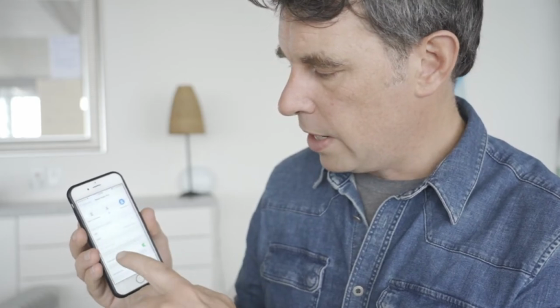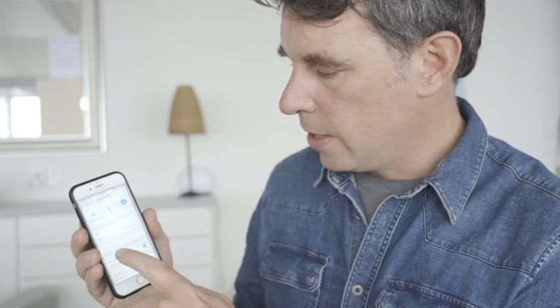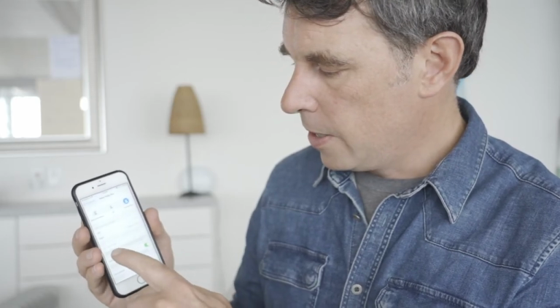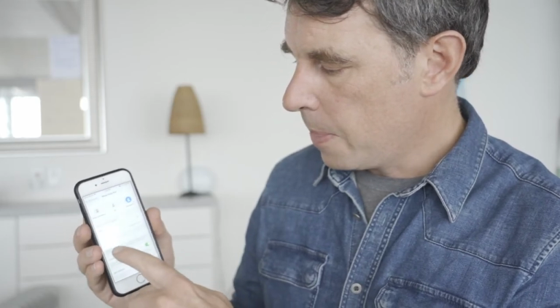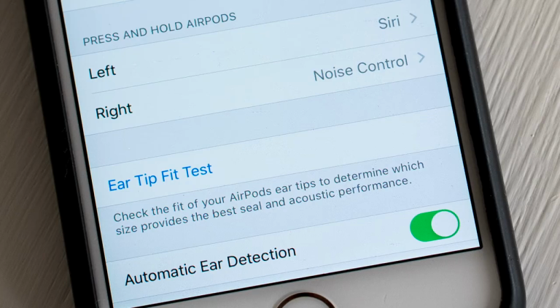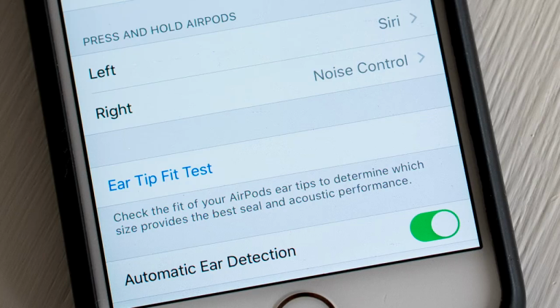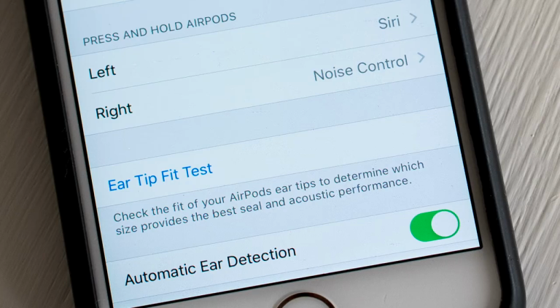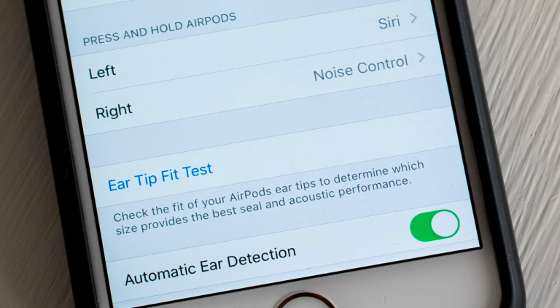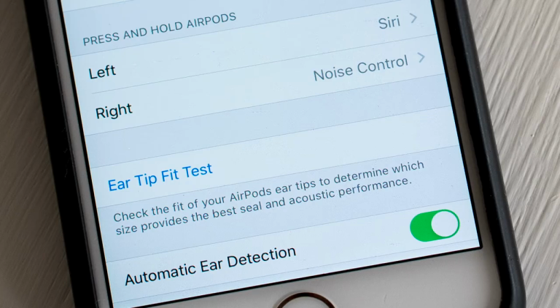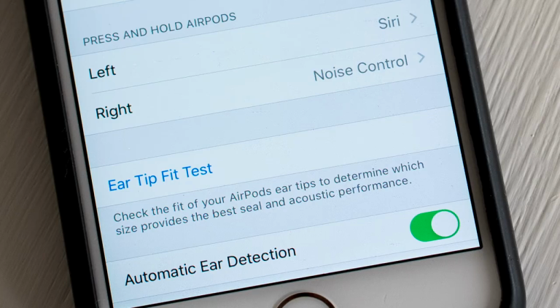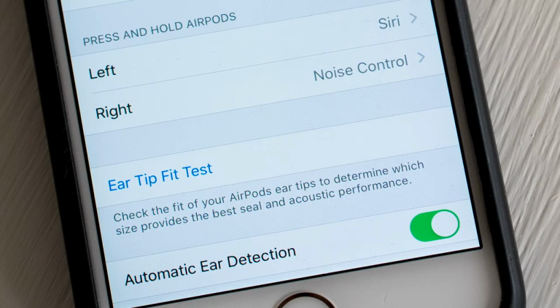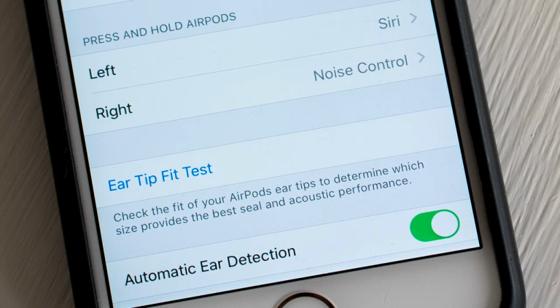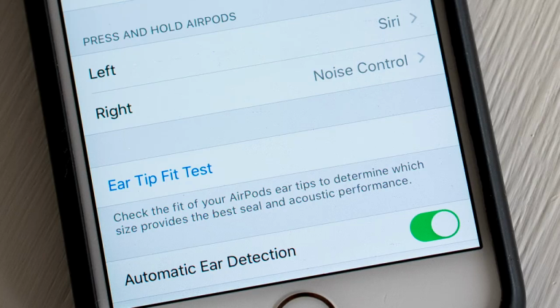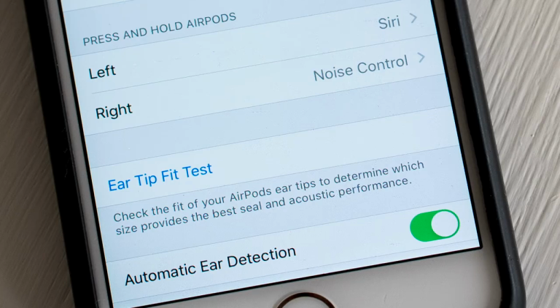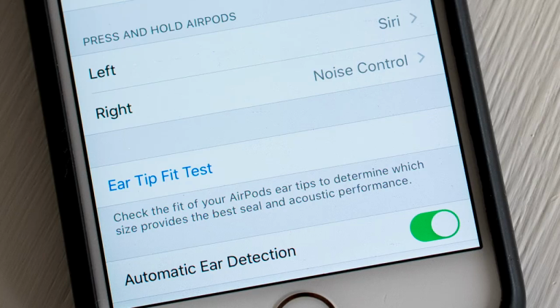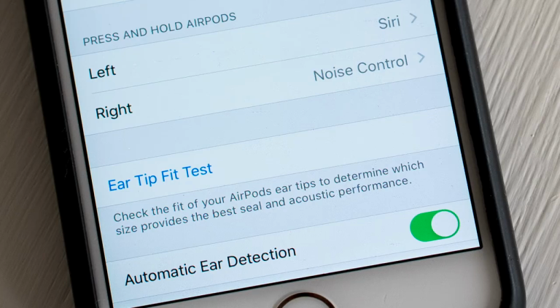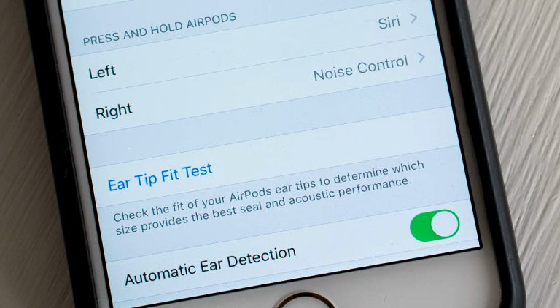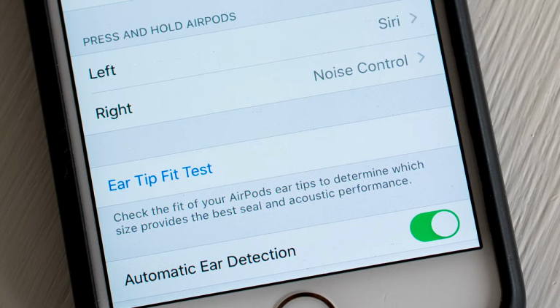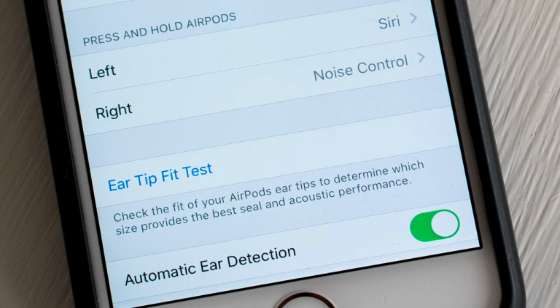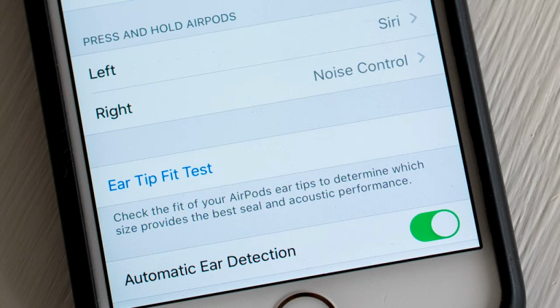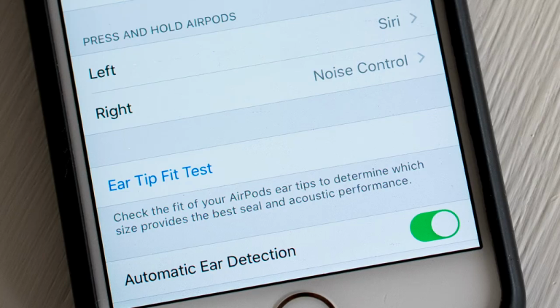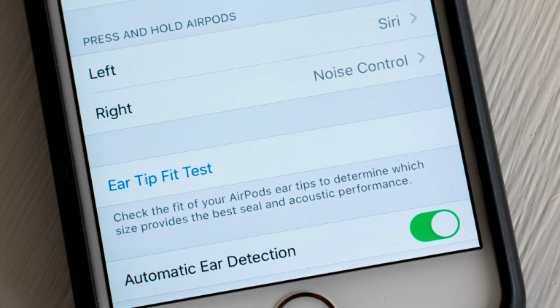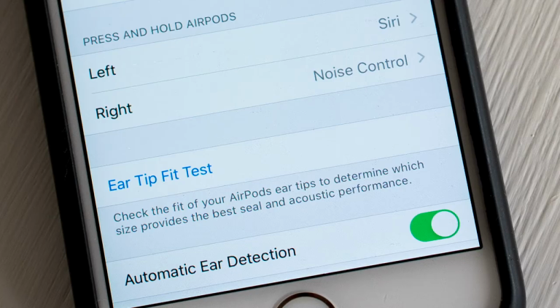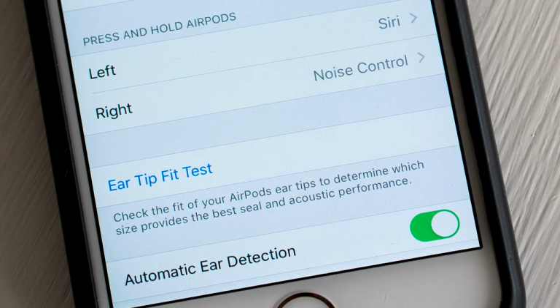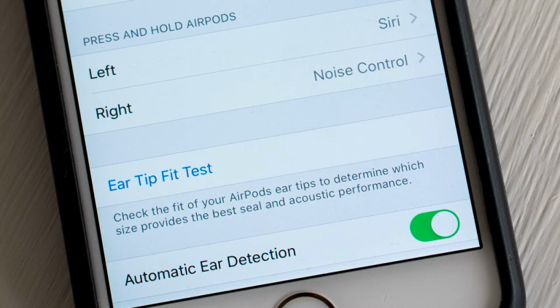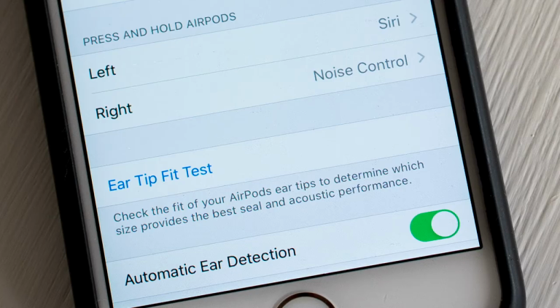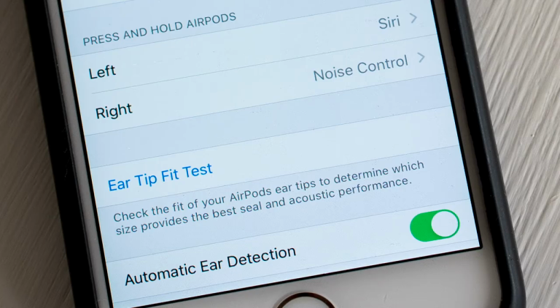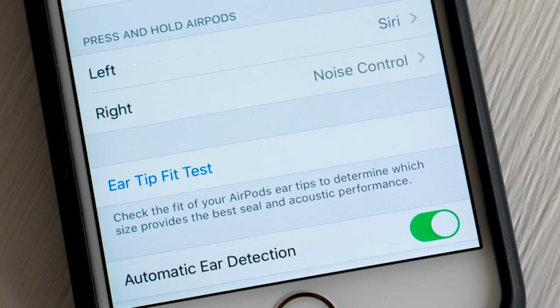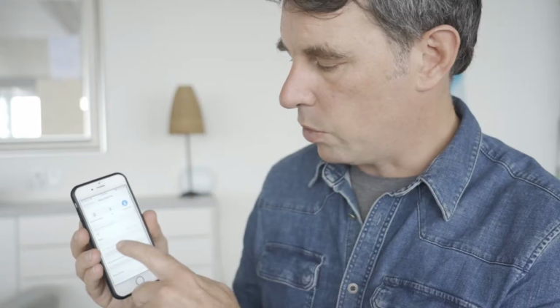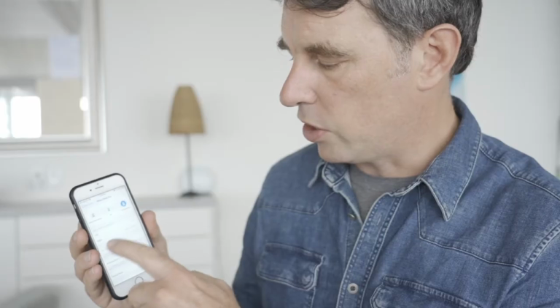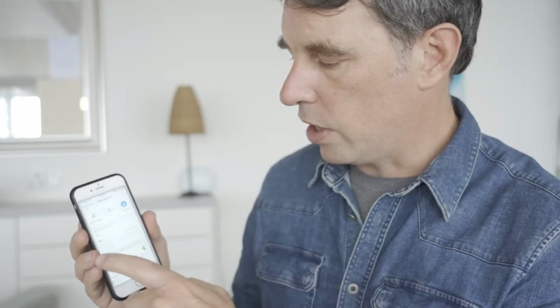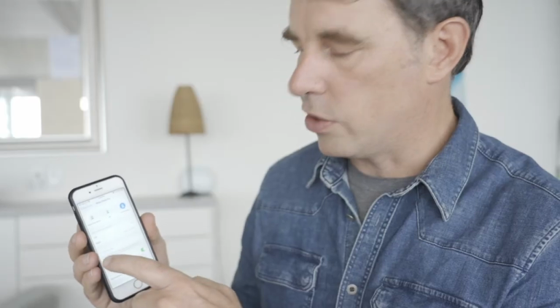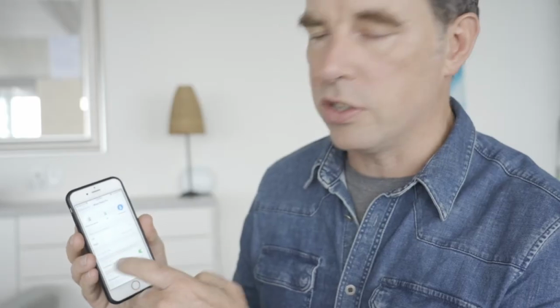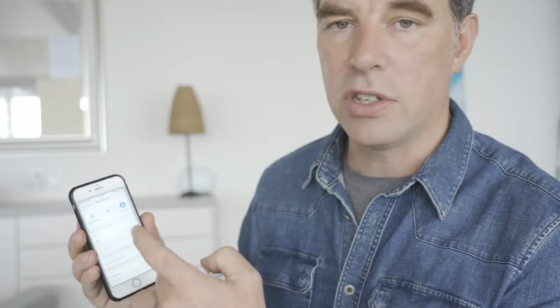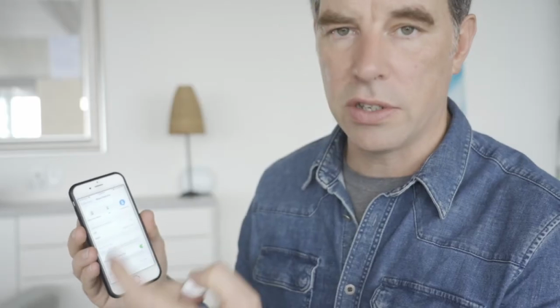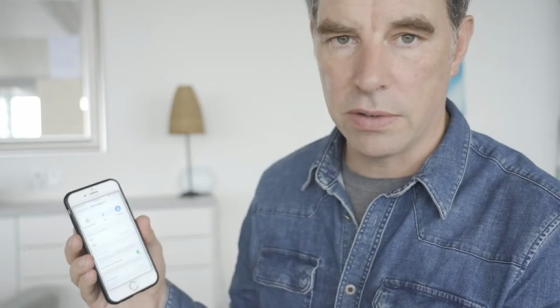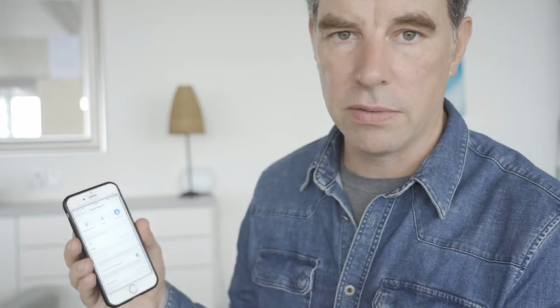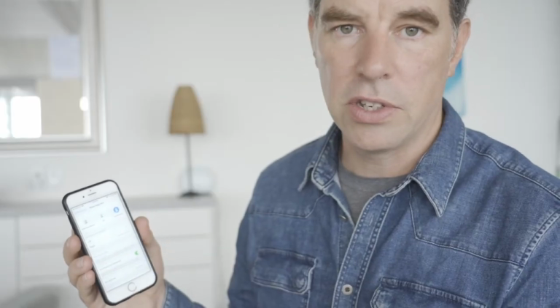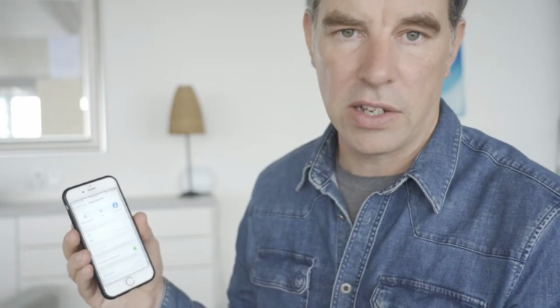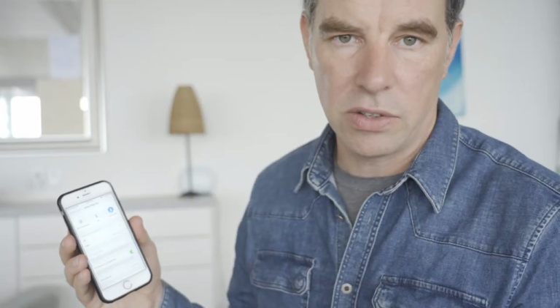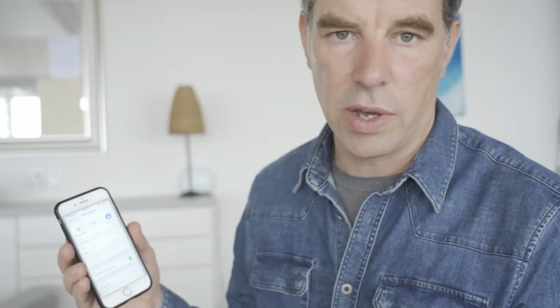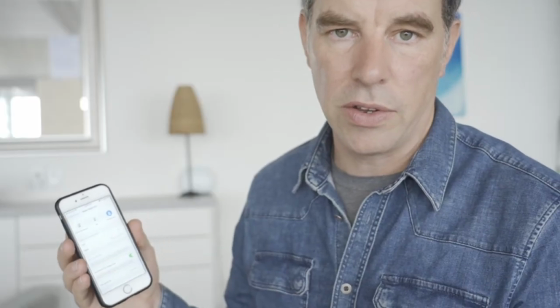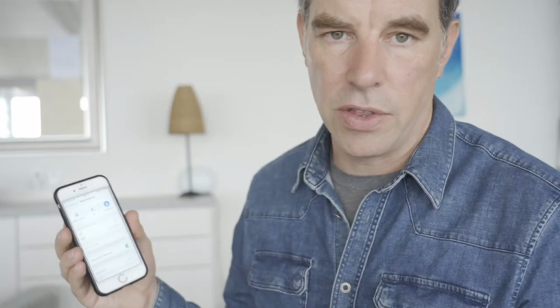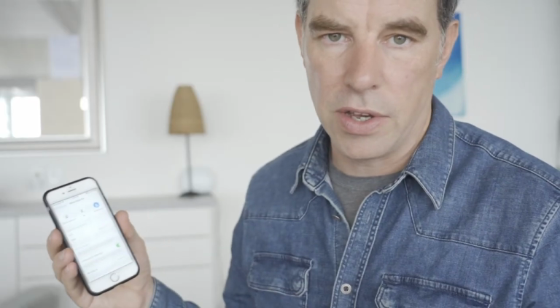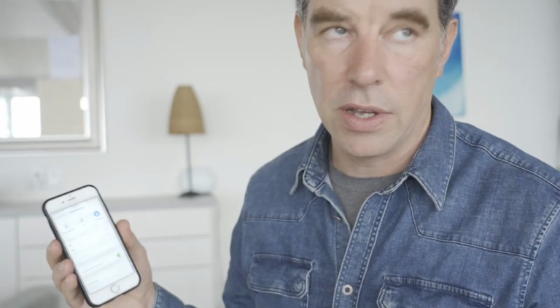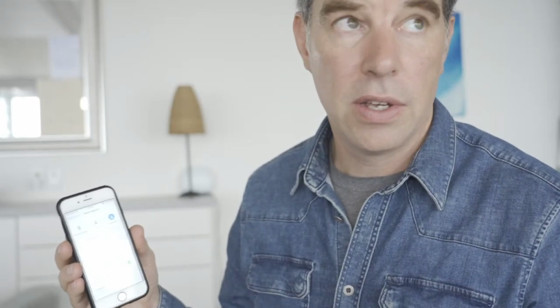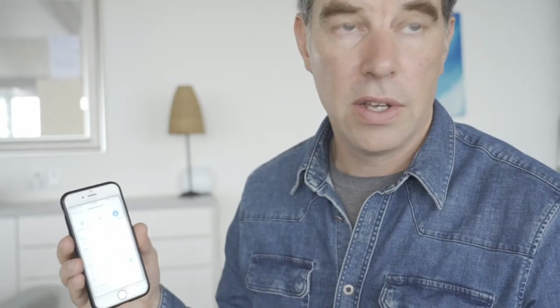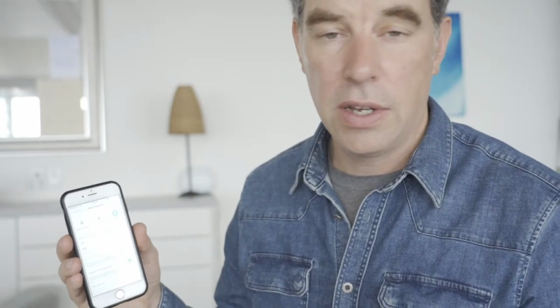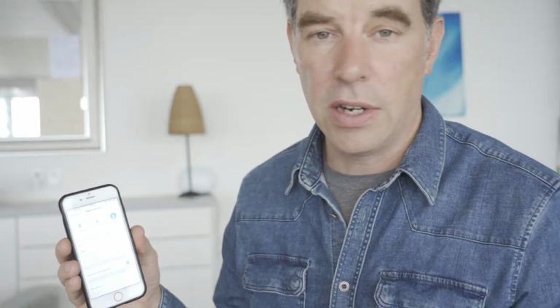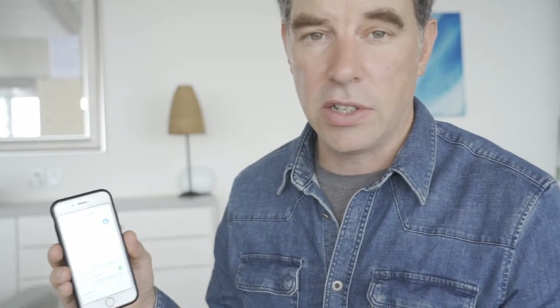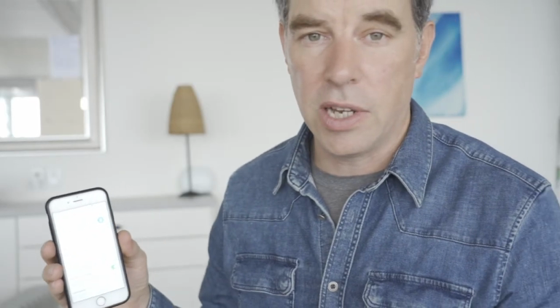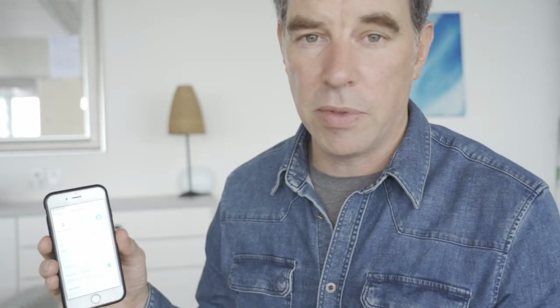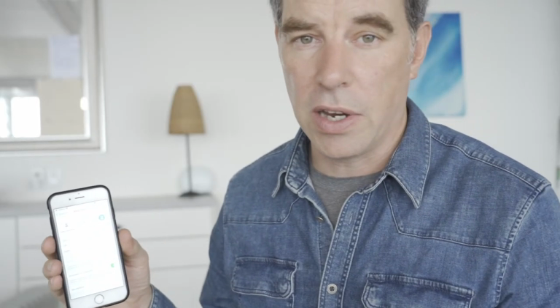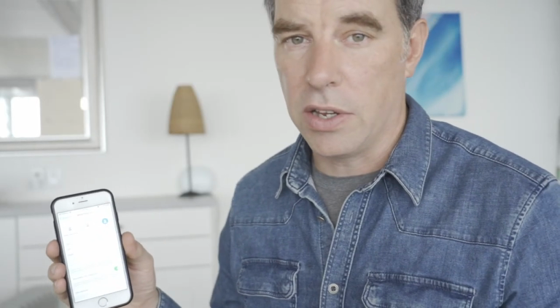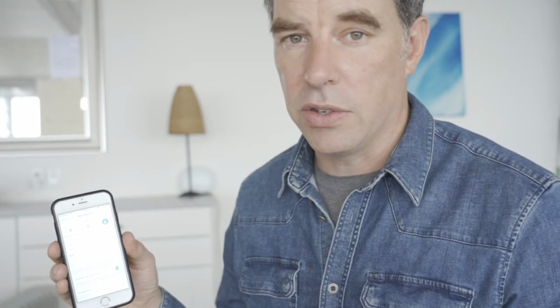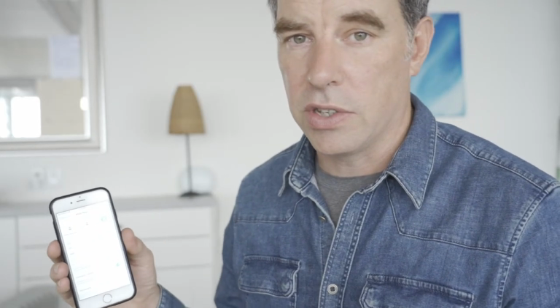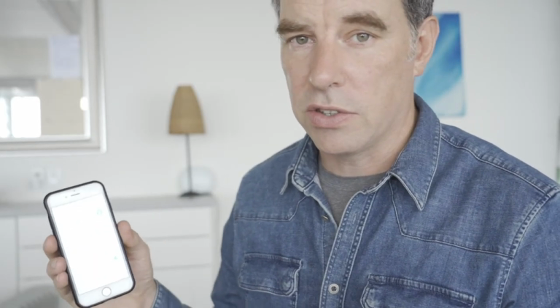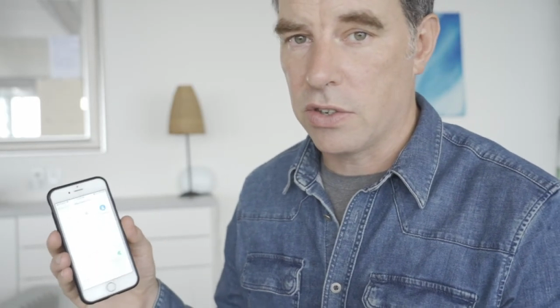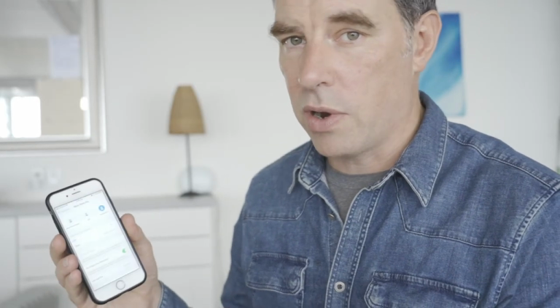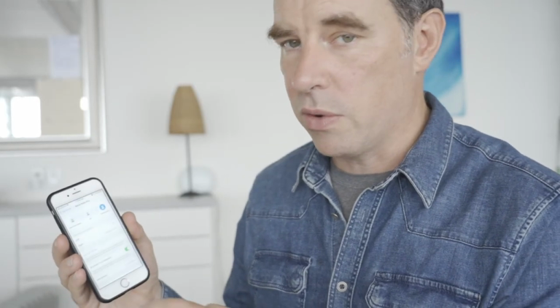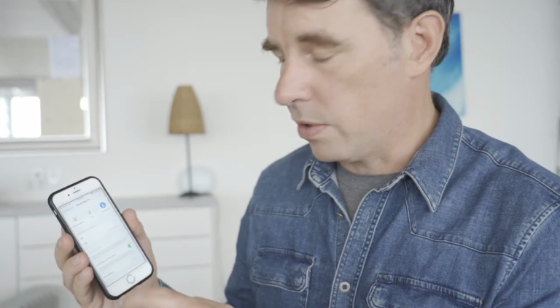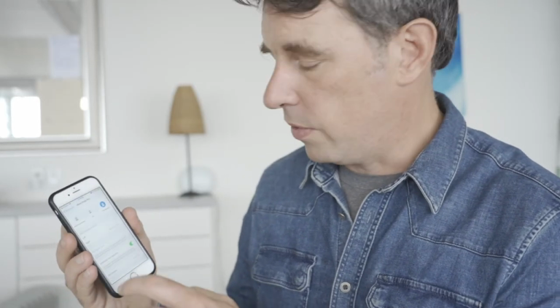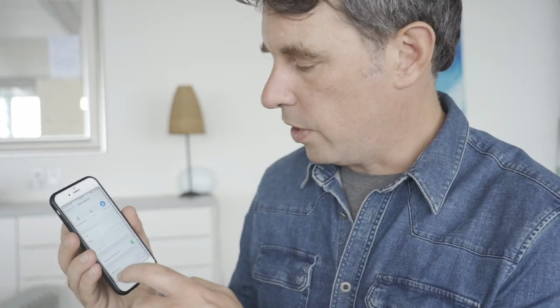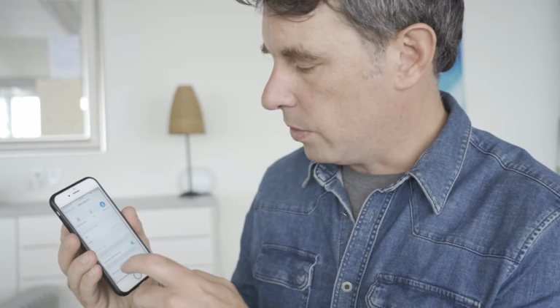There's also an ear tip fit test in the app, which allows you to test whether the ear tip you're using is the right one for you.